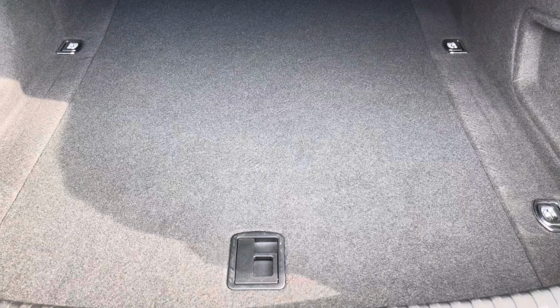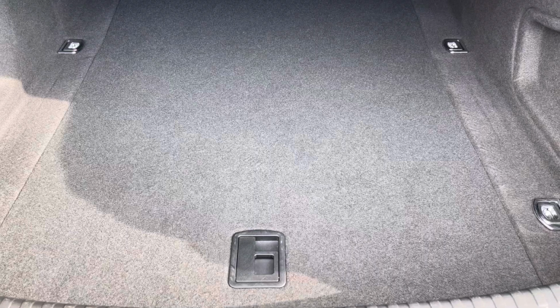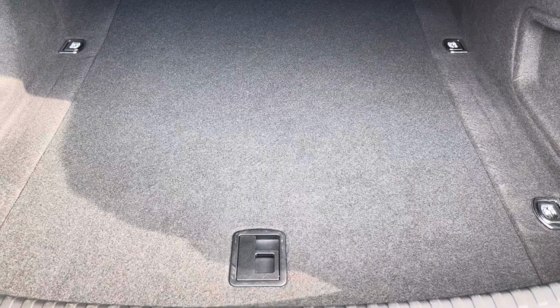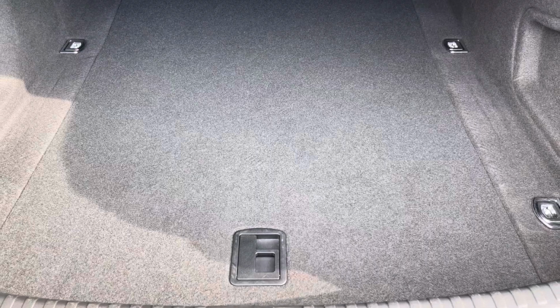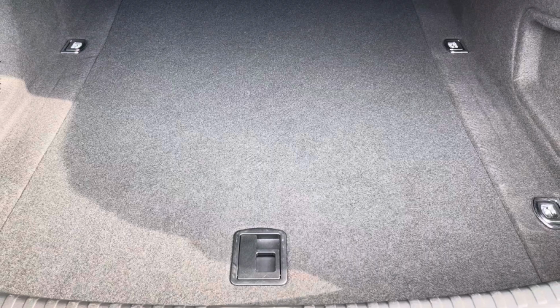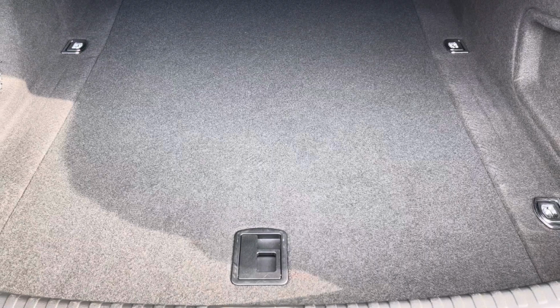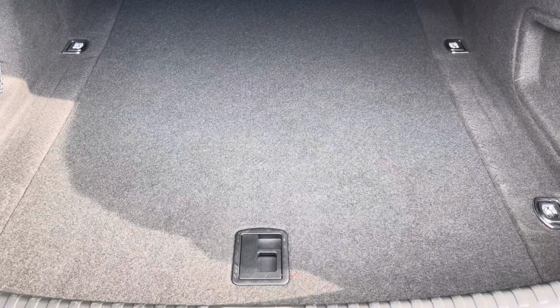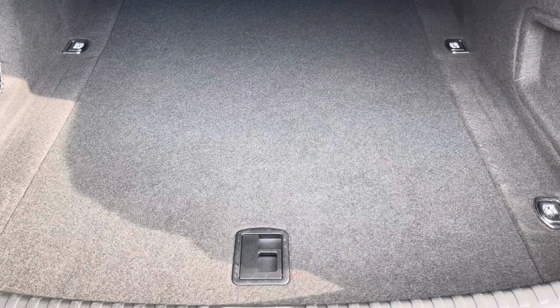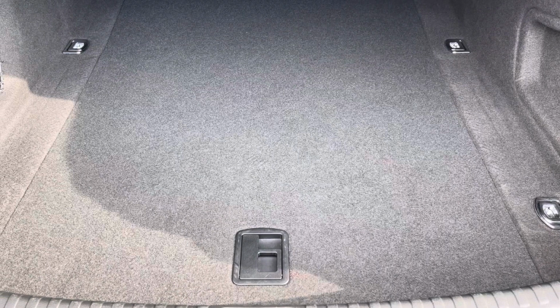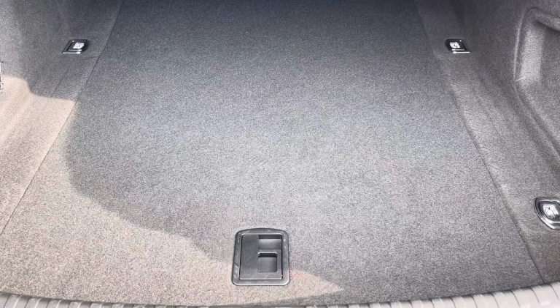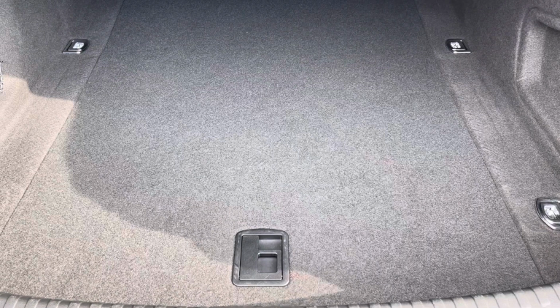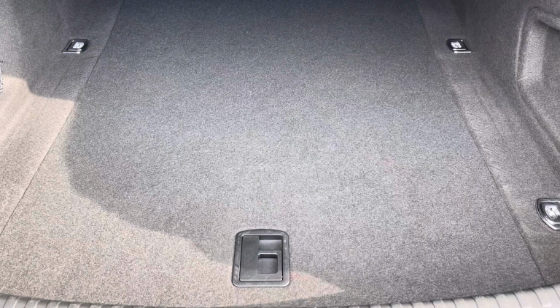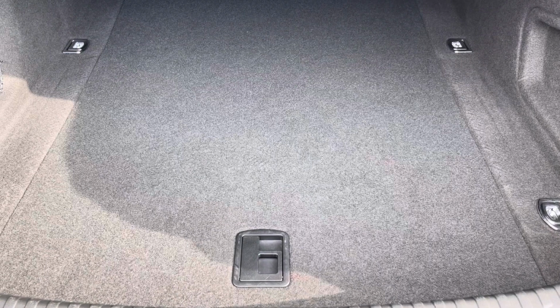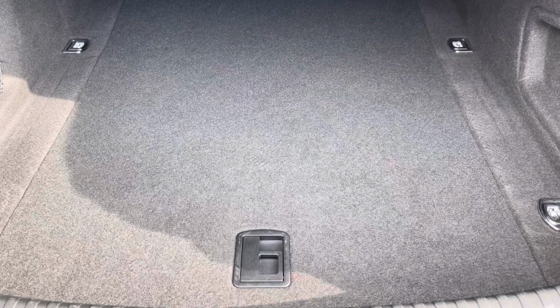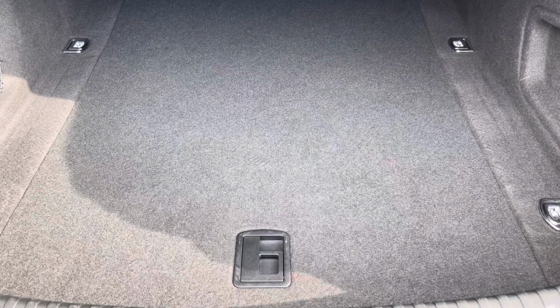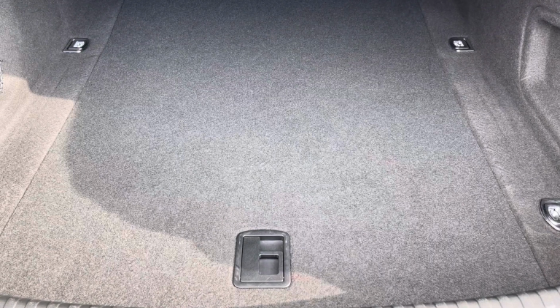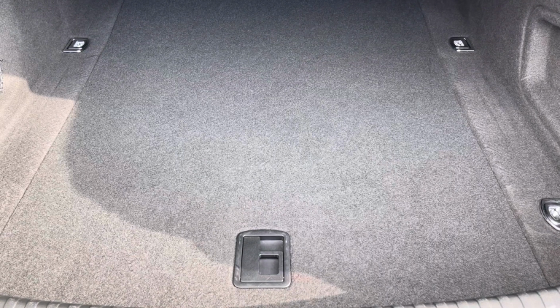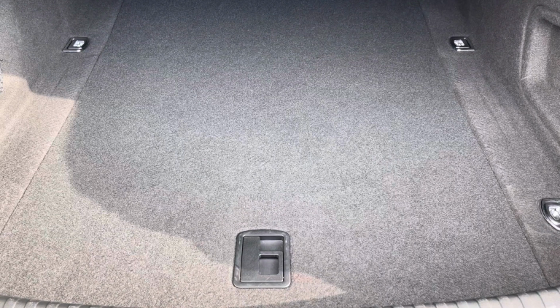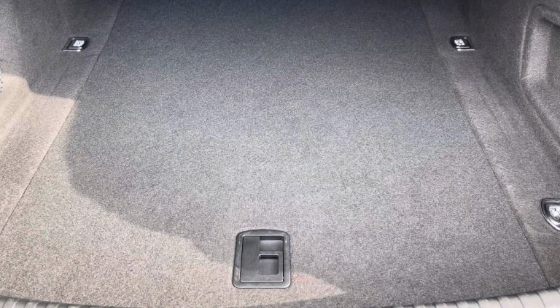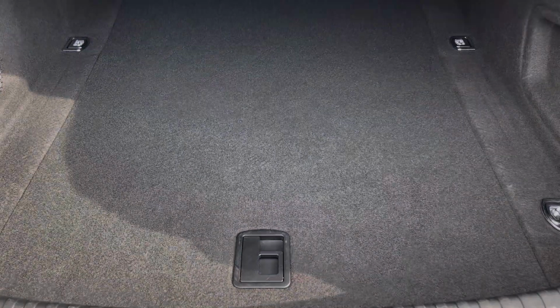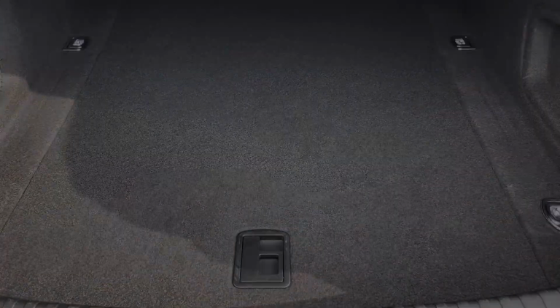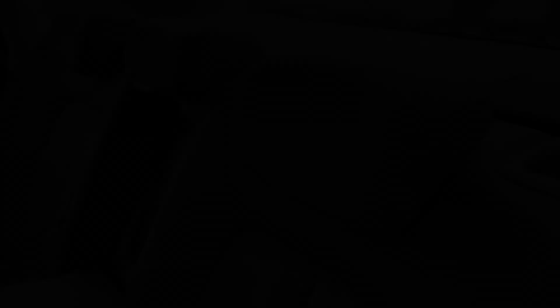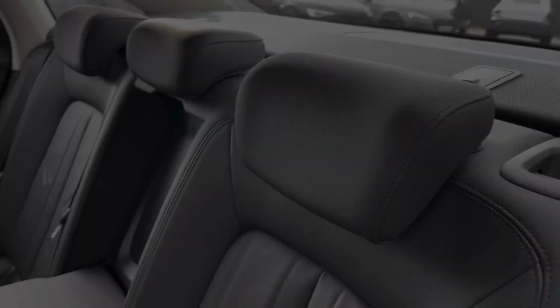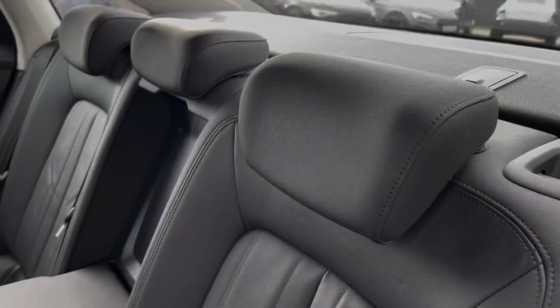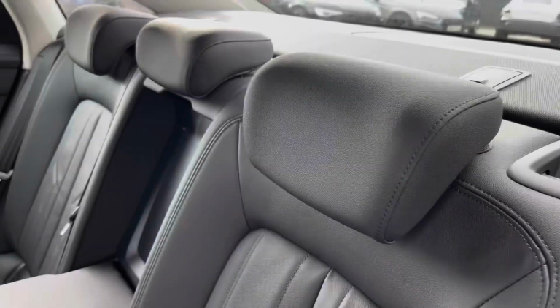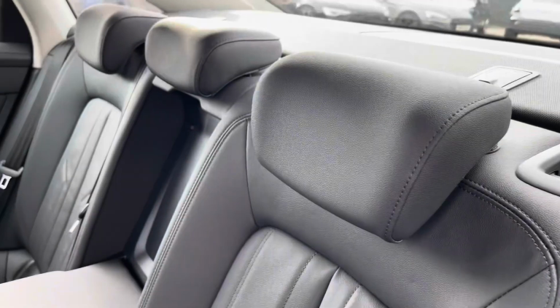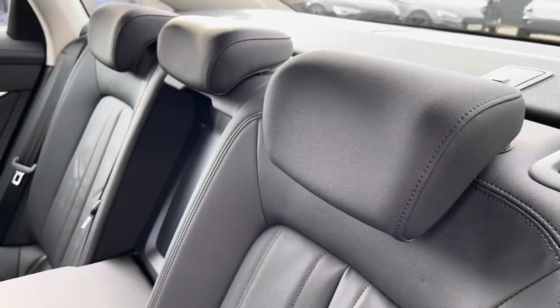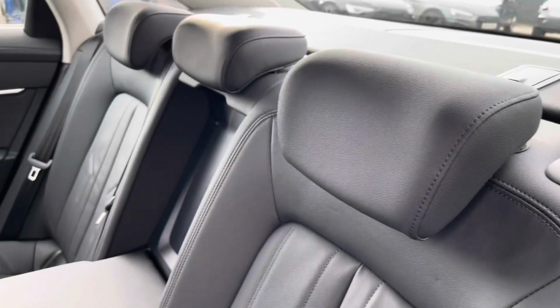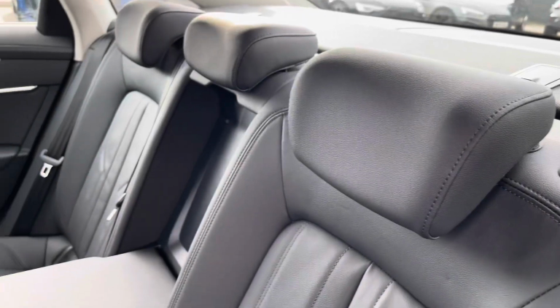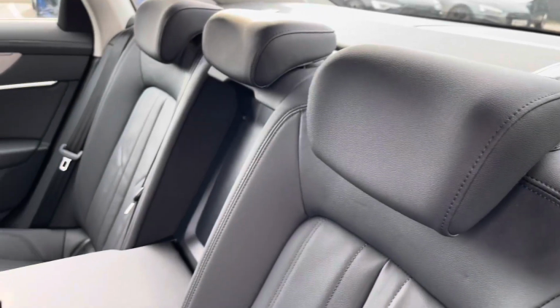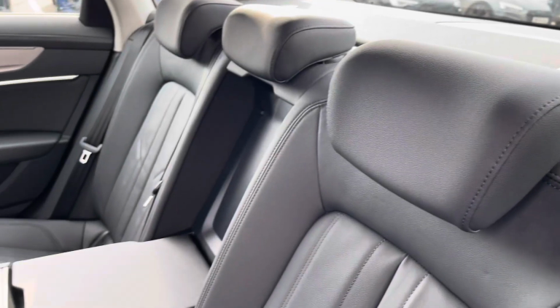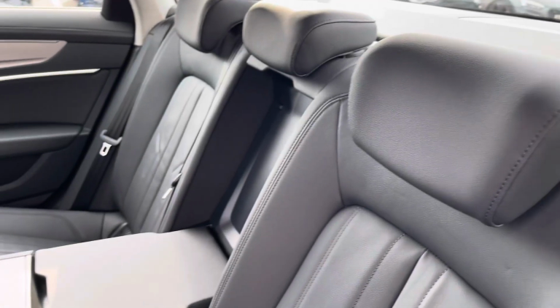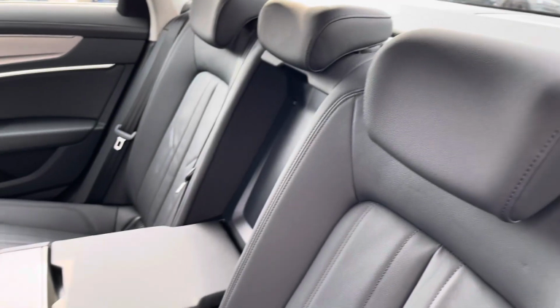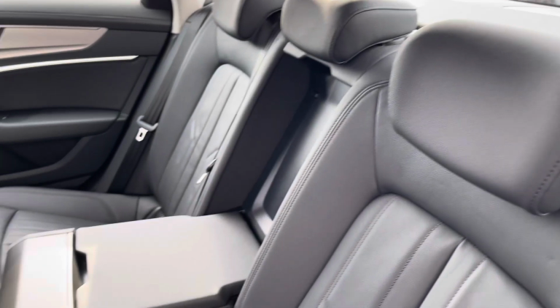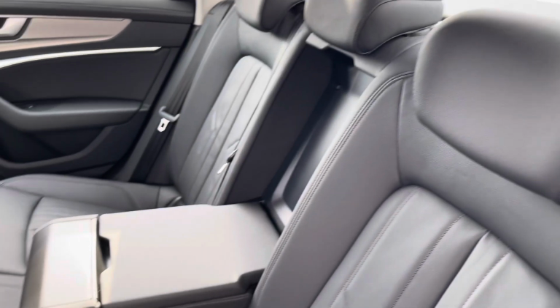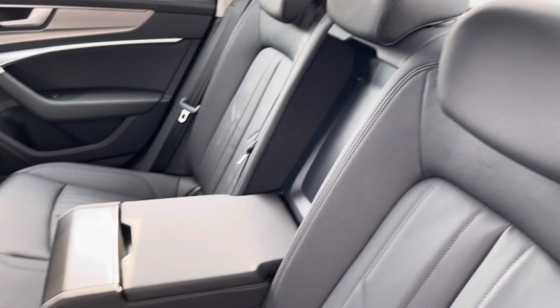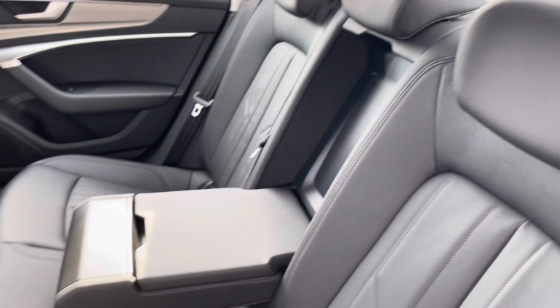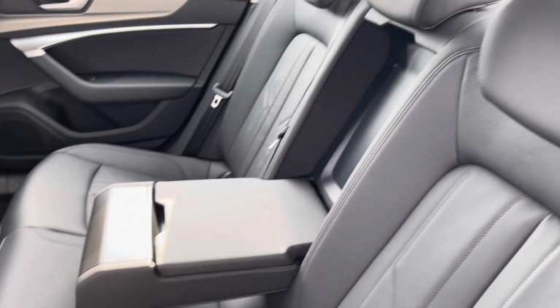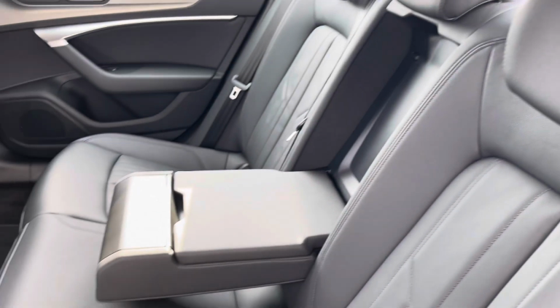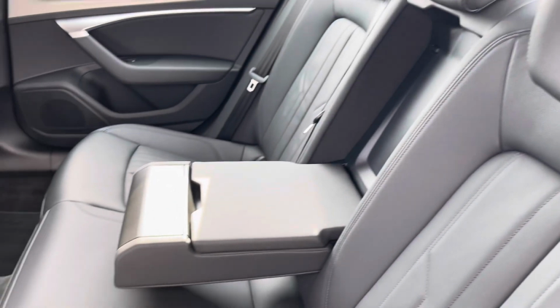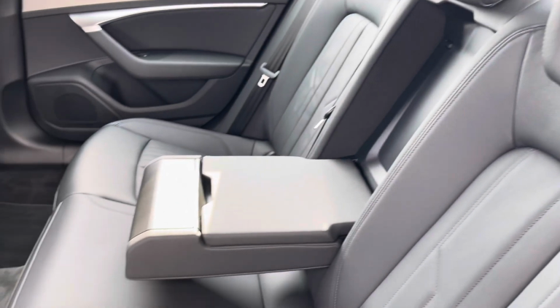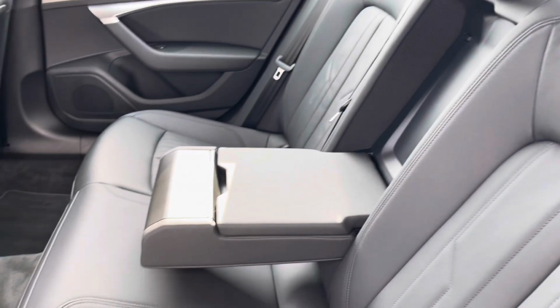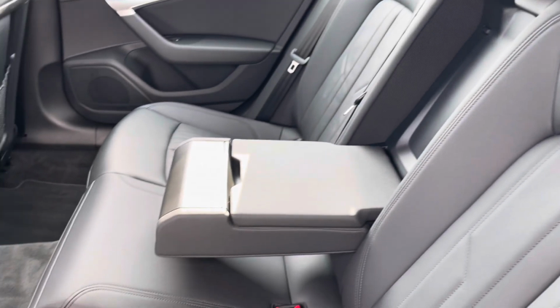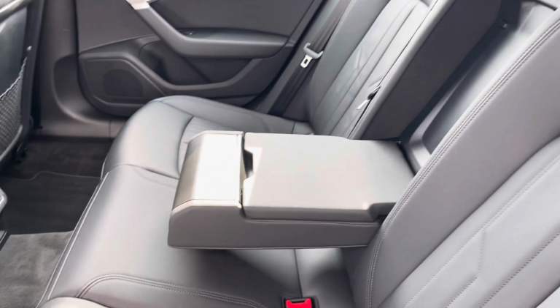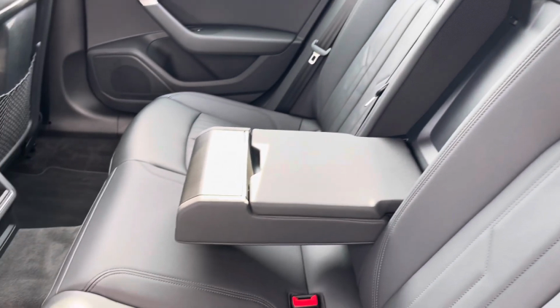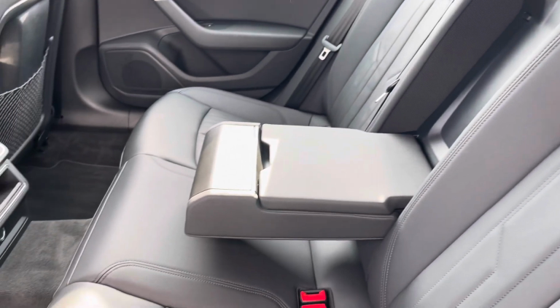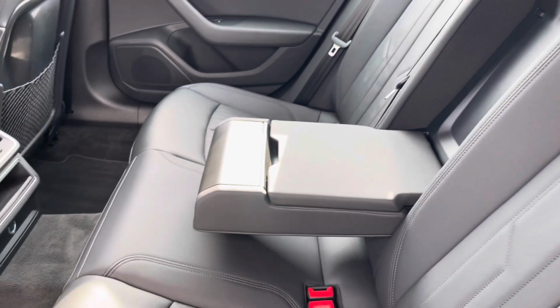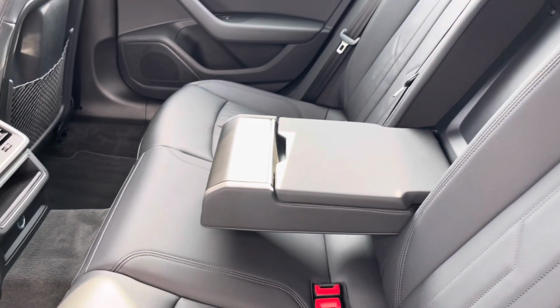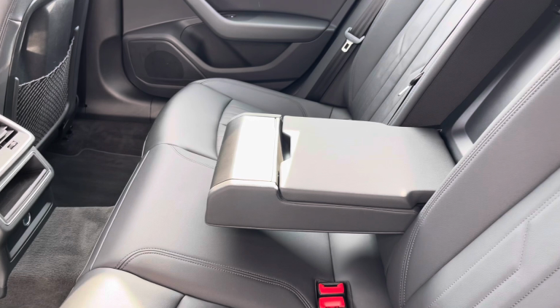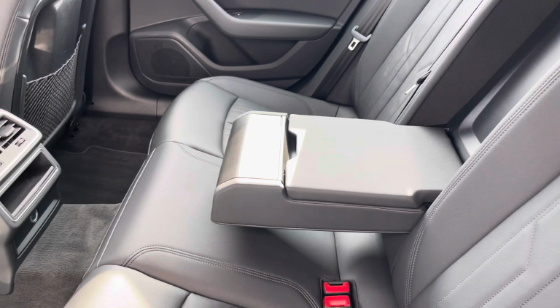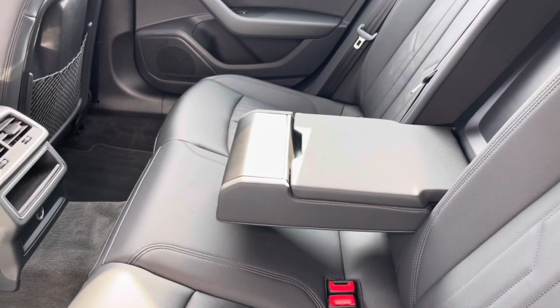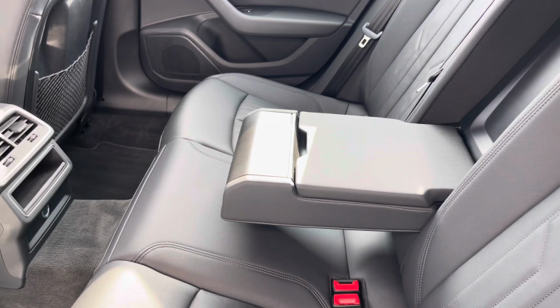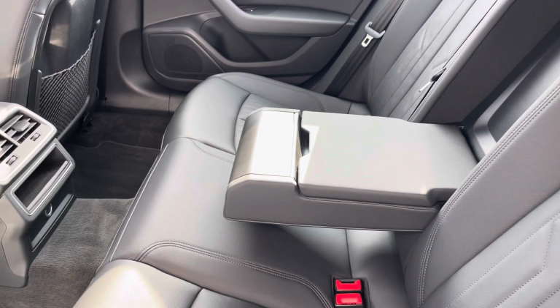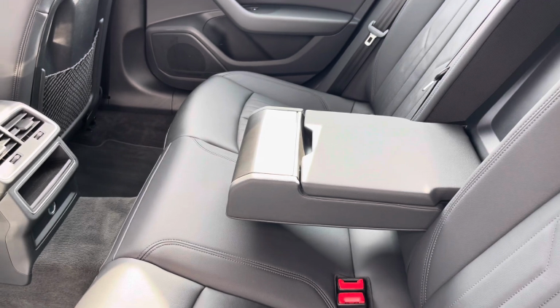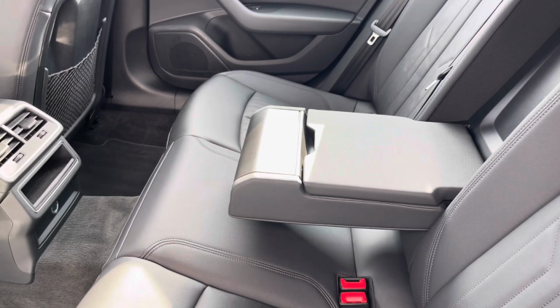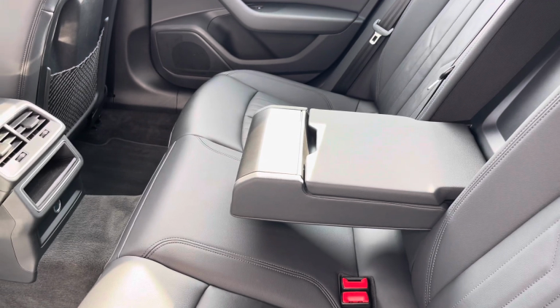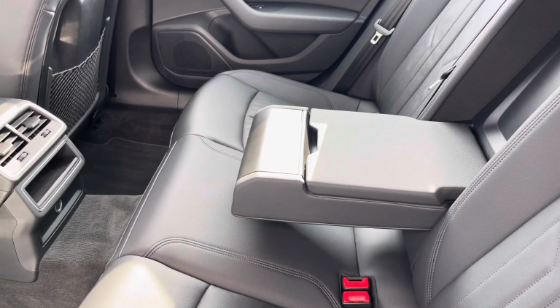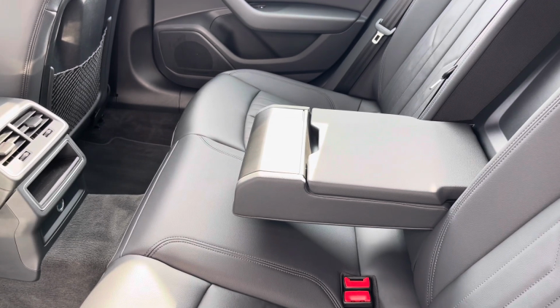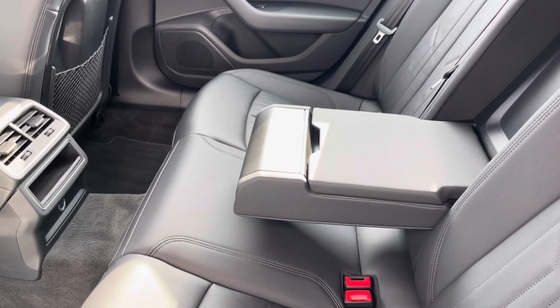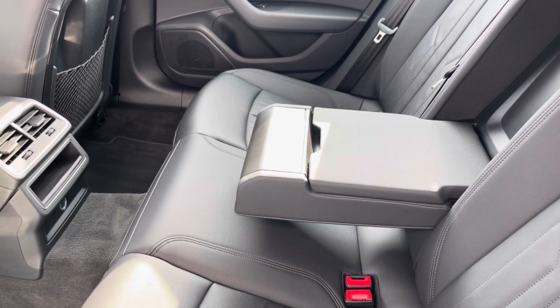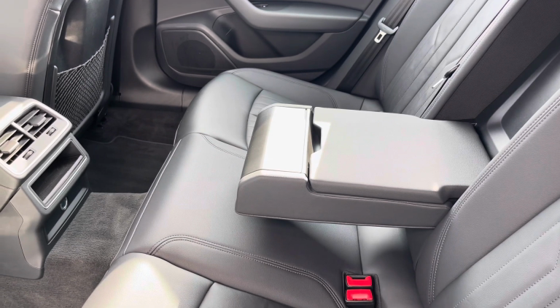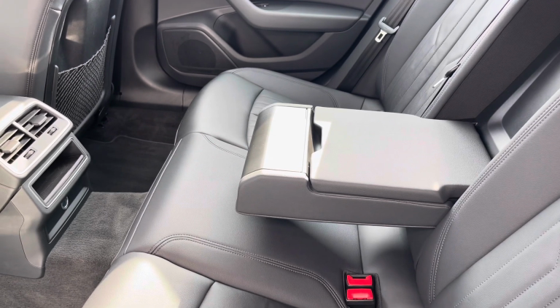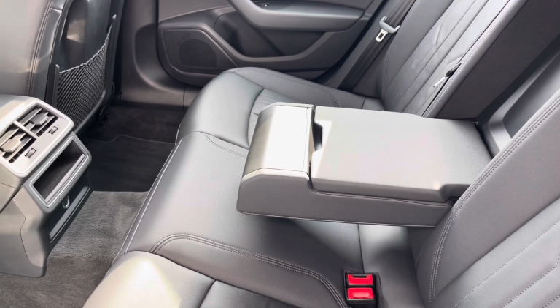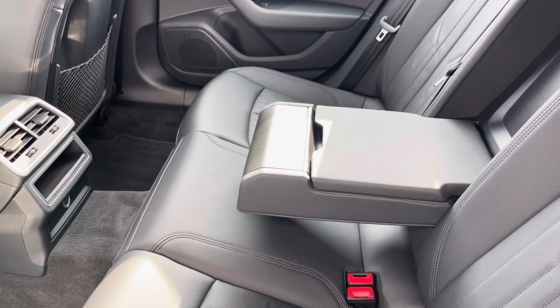Moving into the rear interior now, here we can see we can fit up to 3 passengers, with two ISOFIX points and a drop-down armrest also included.